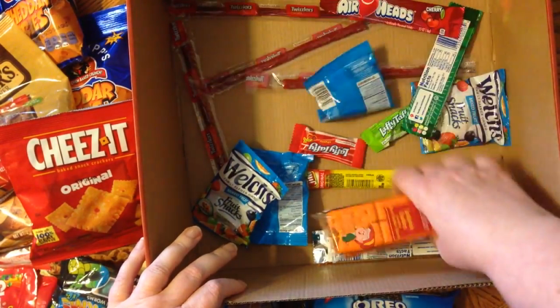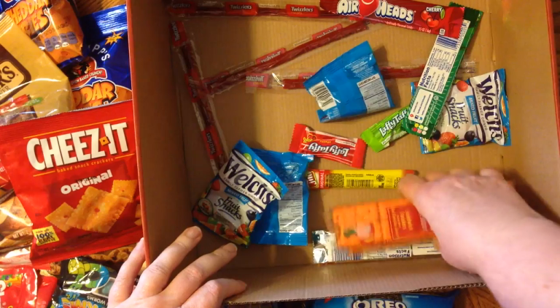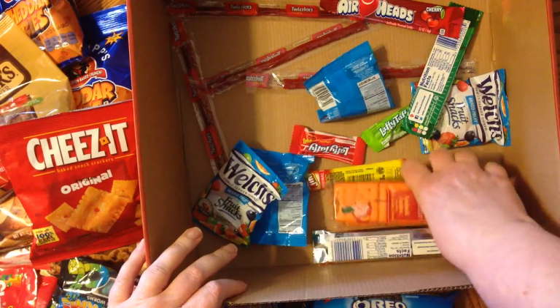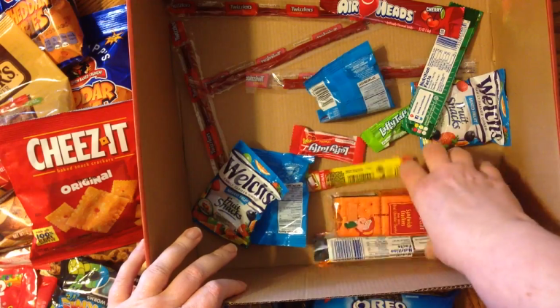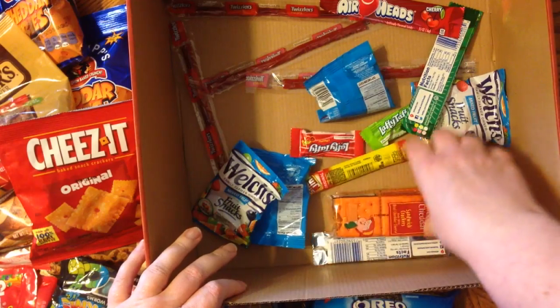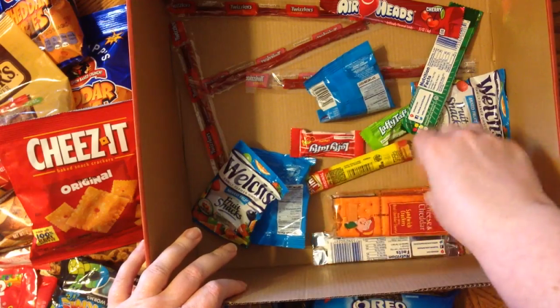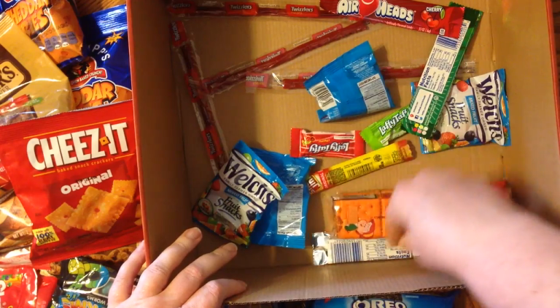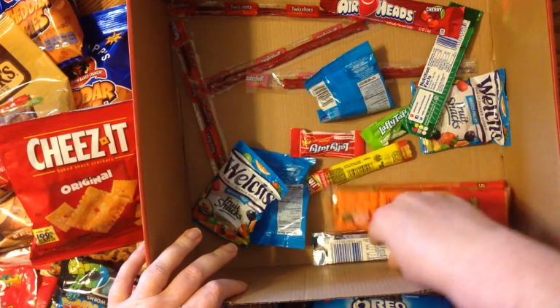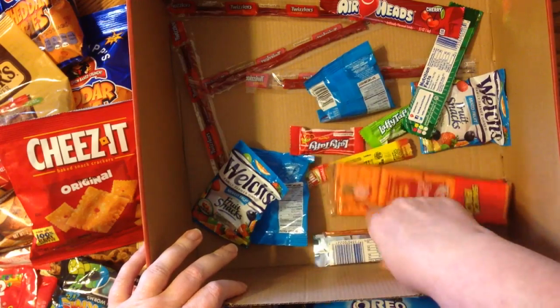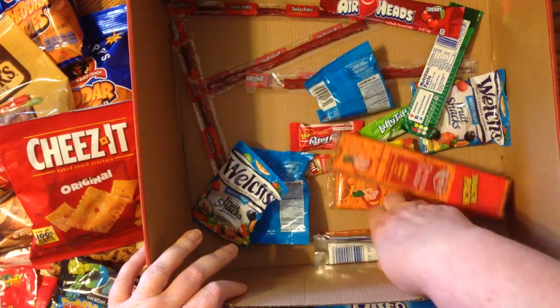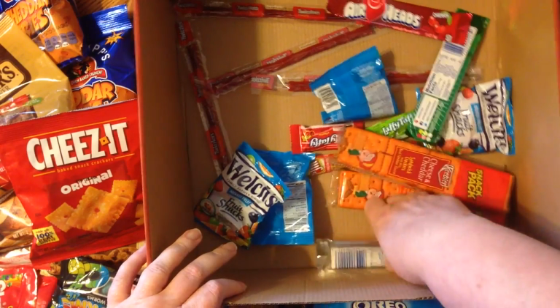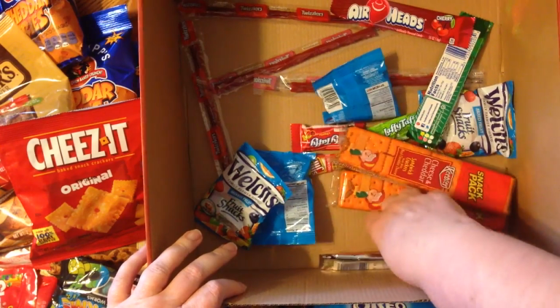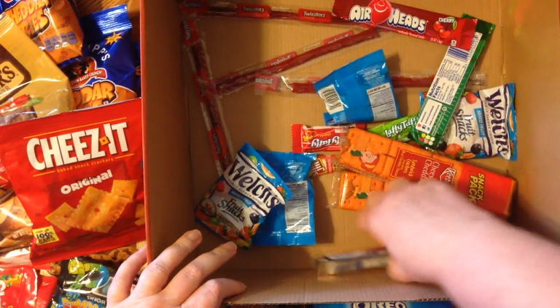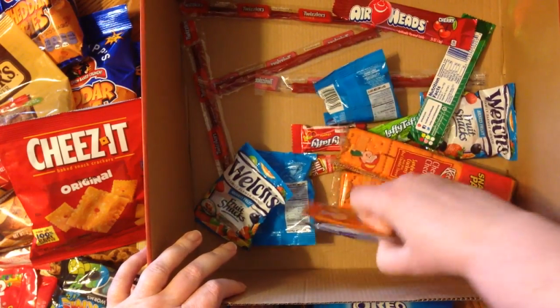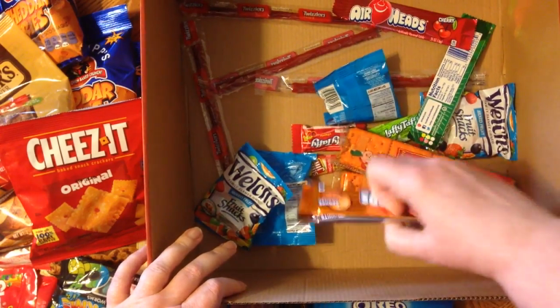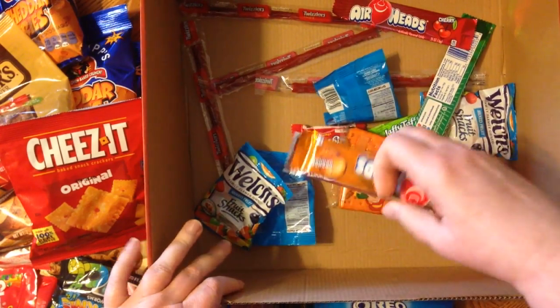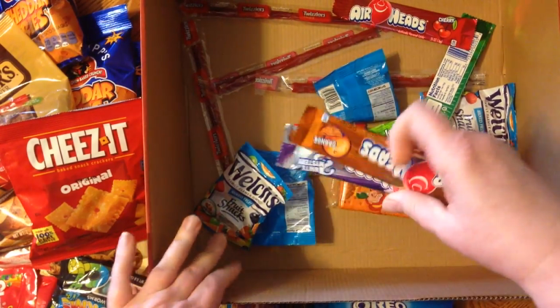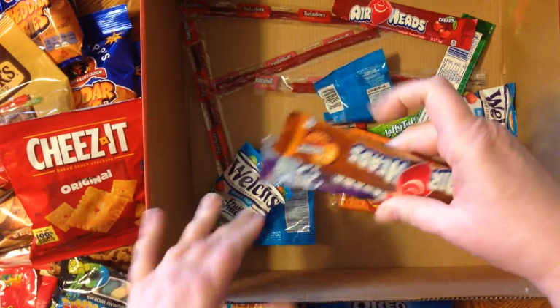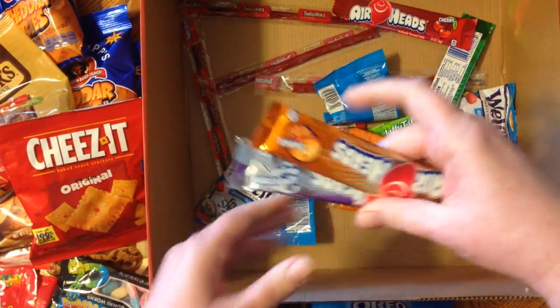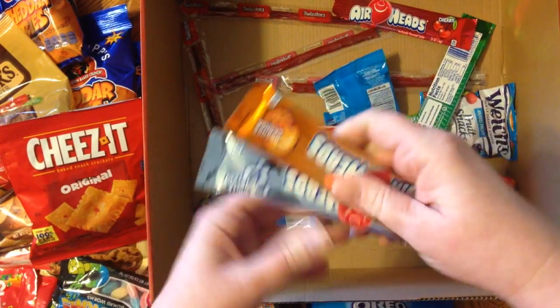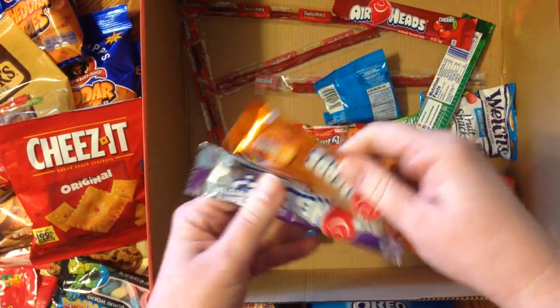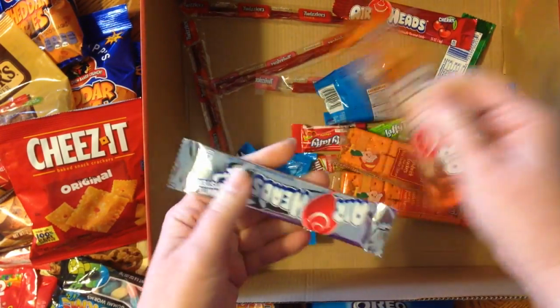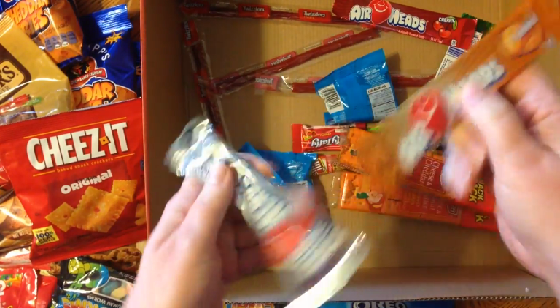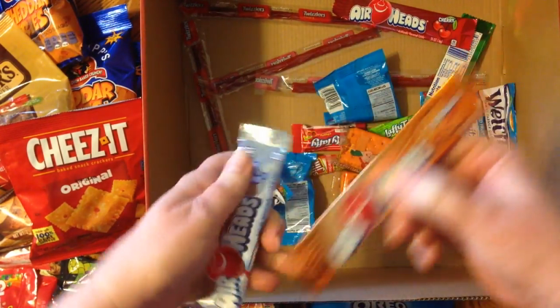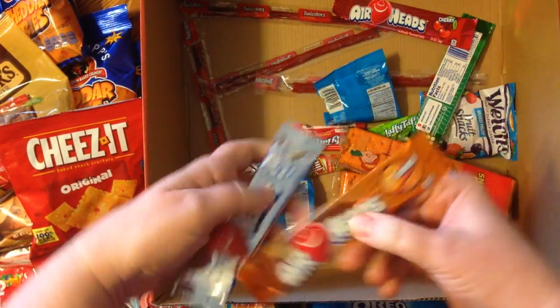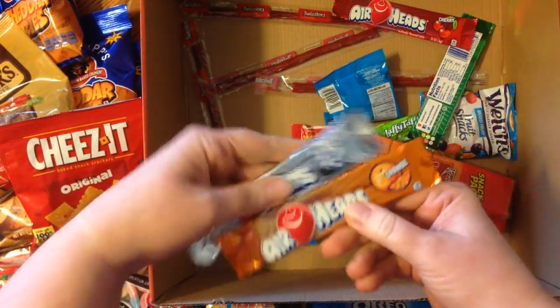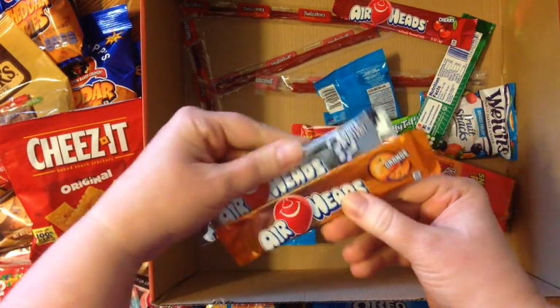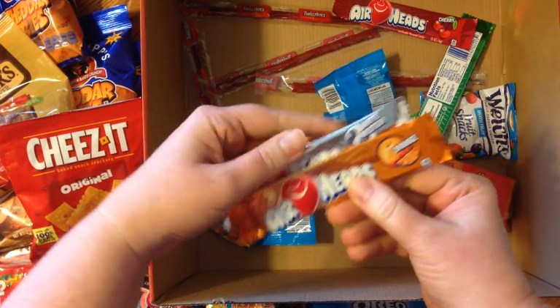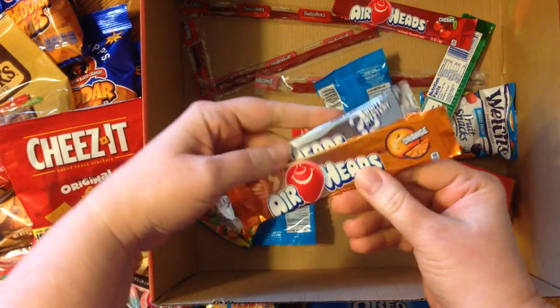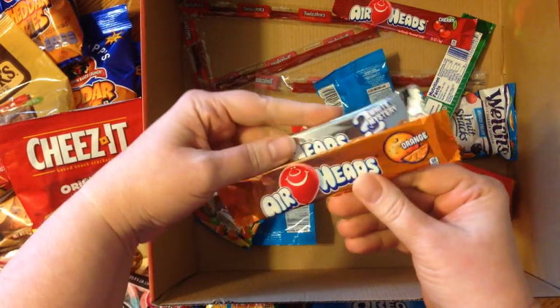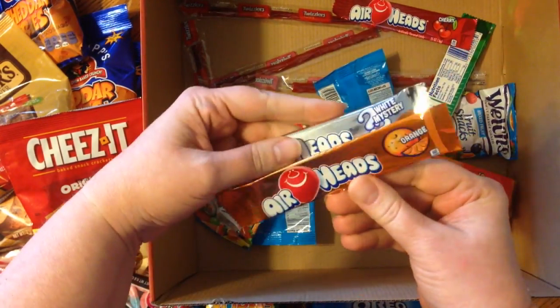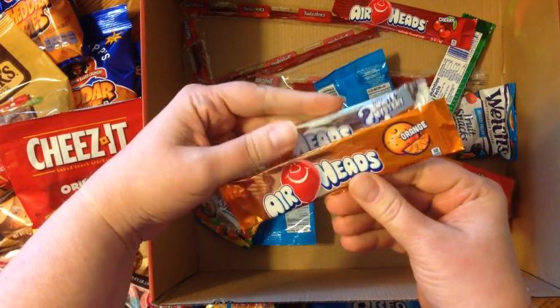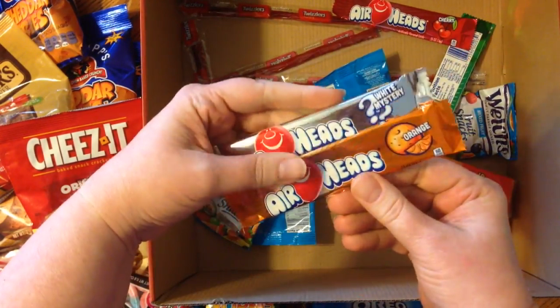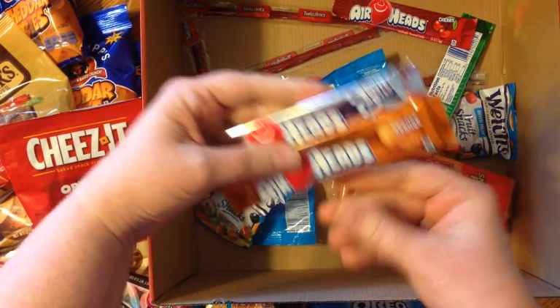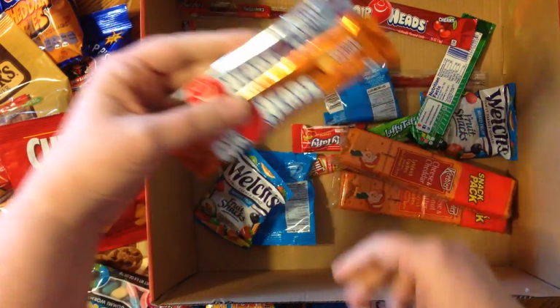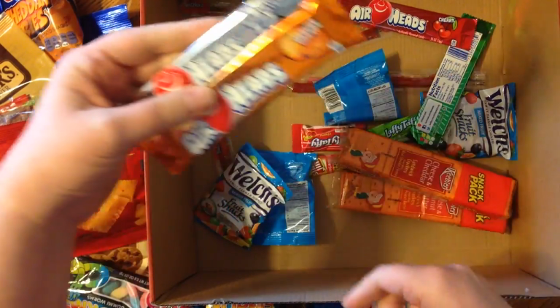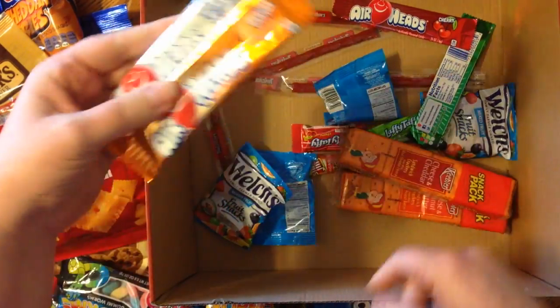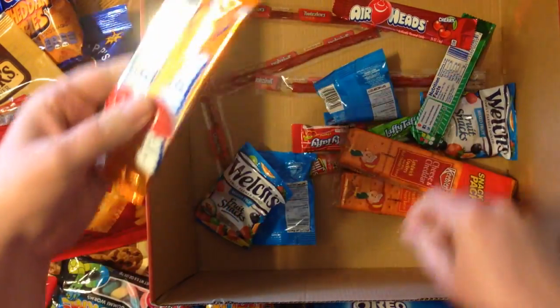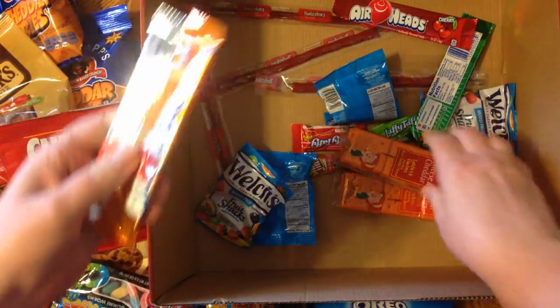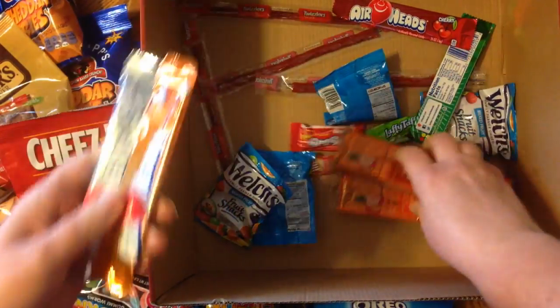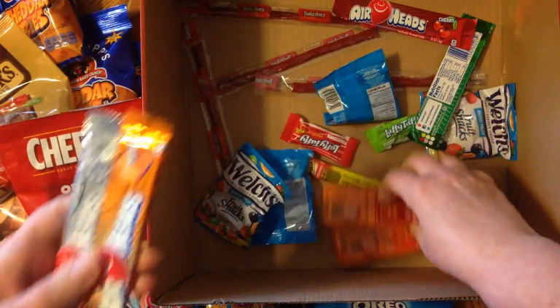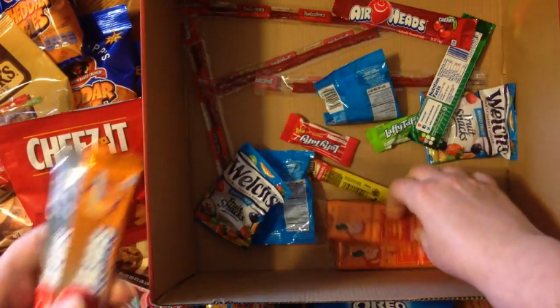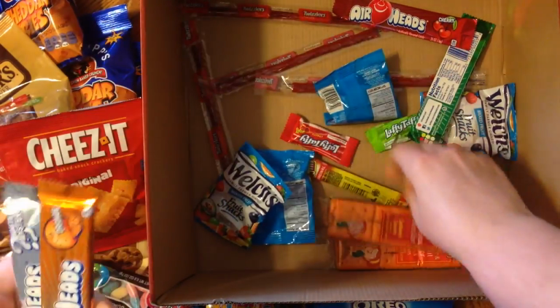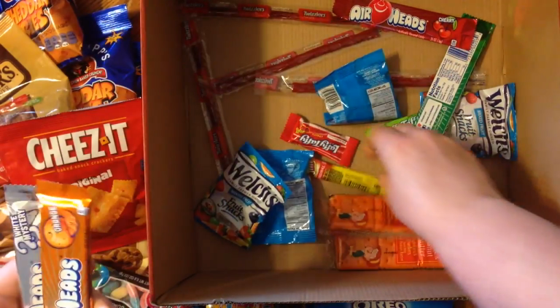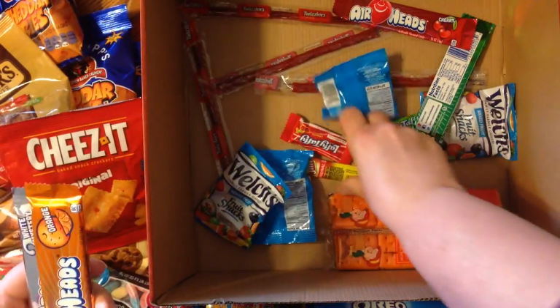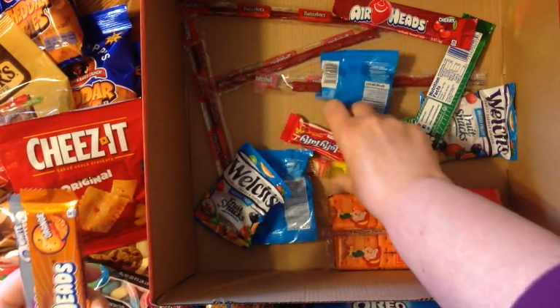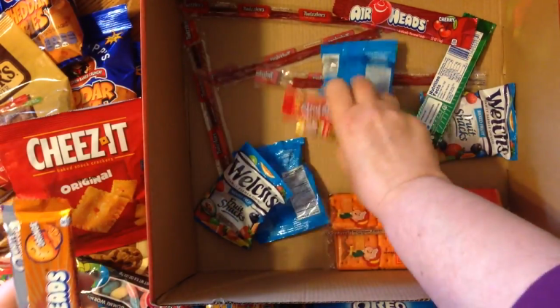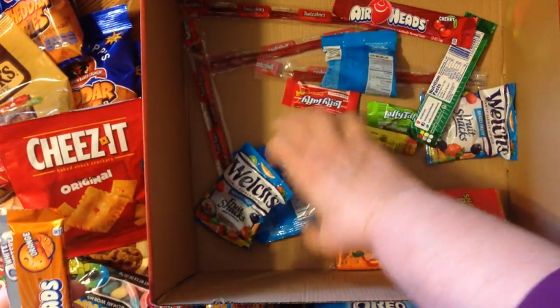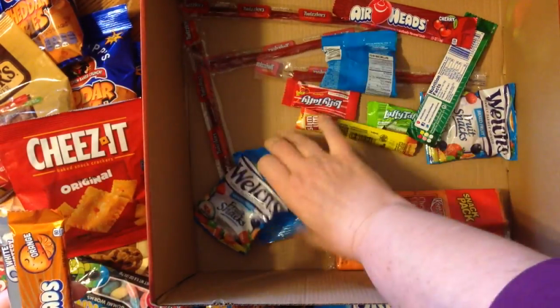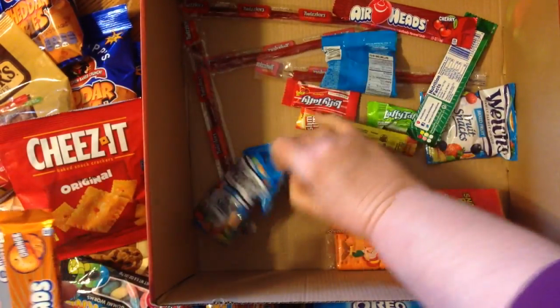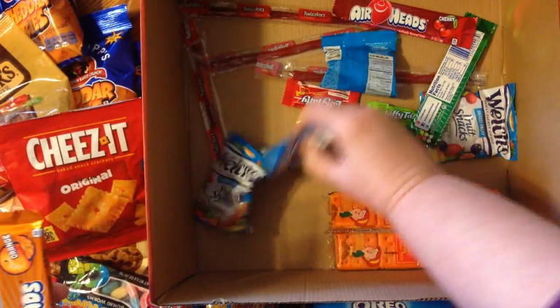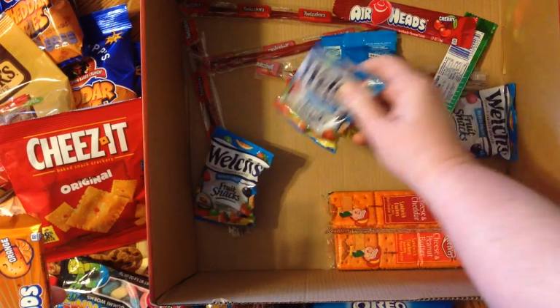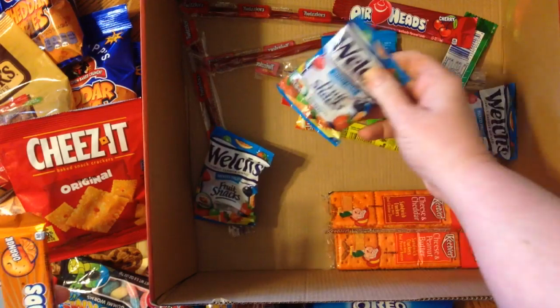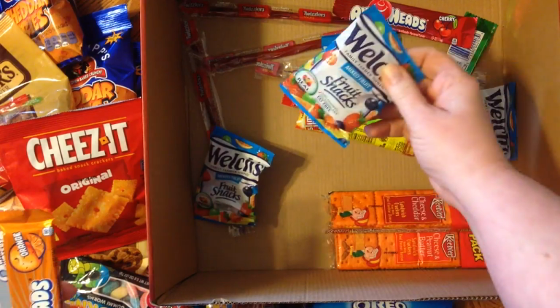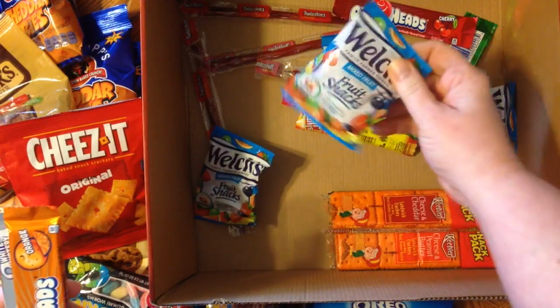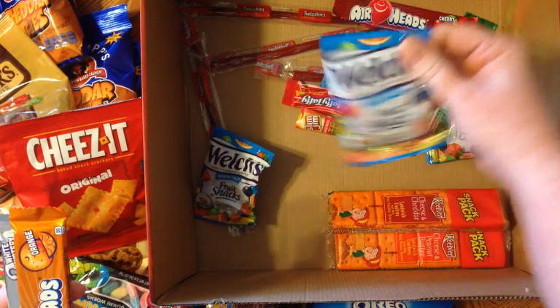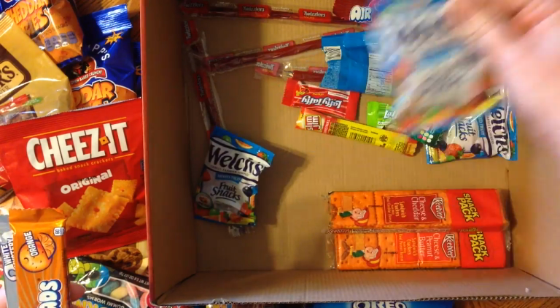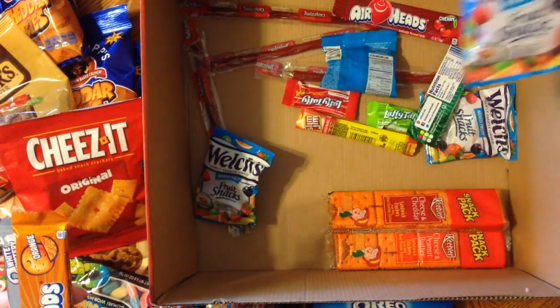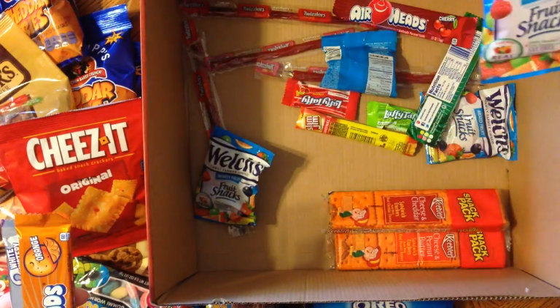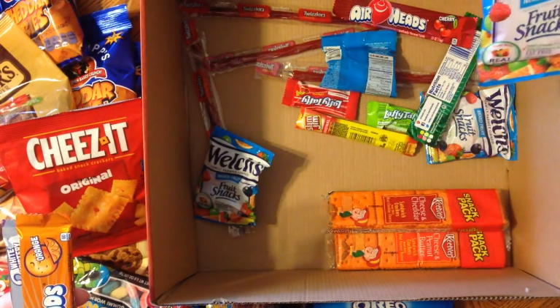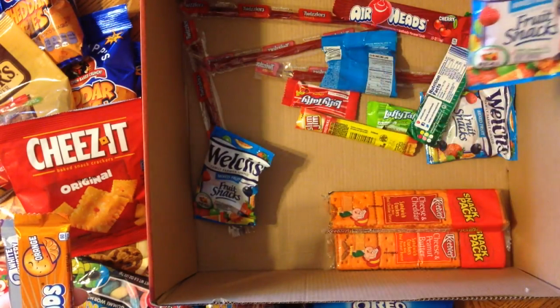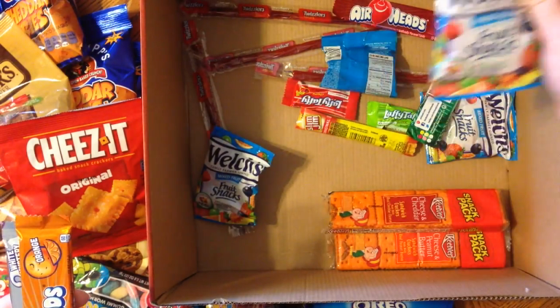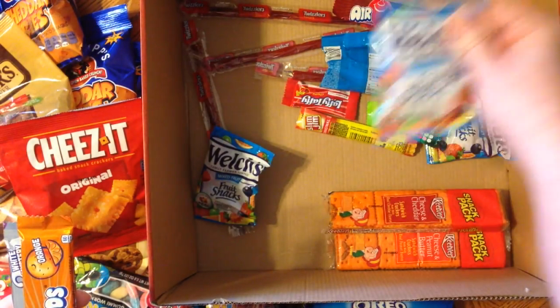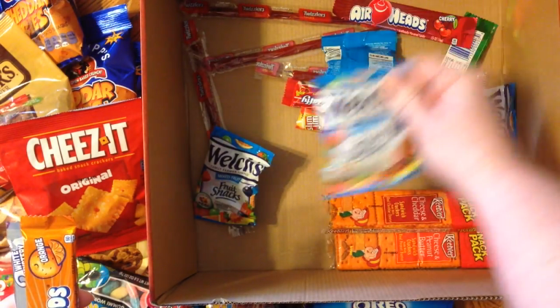Twizzlers — I love Twizzlers. Airheads, I like those. Little fruit snacks.